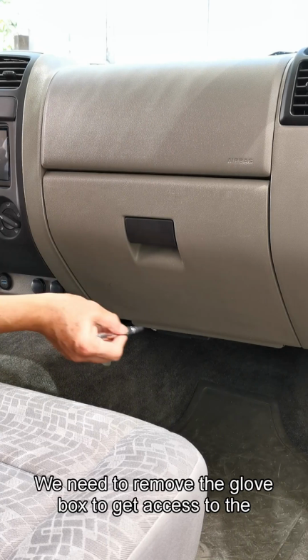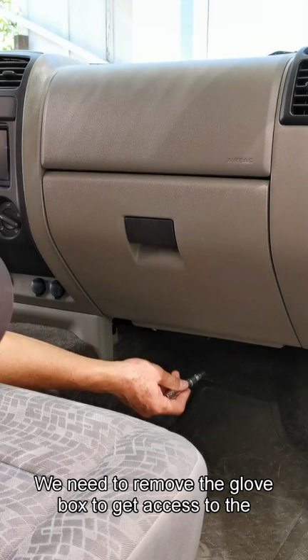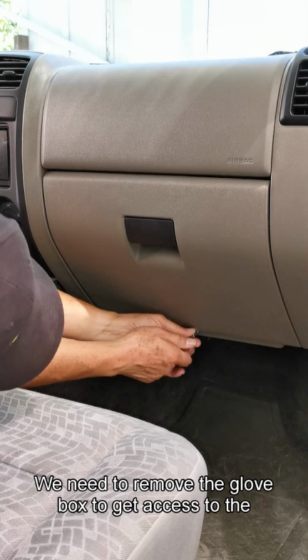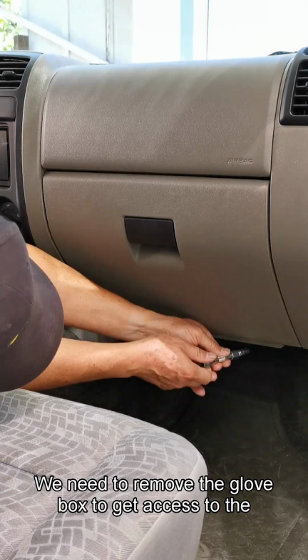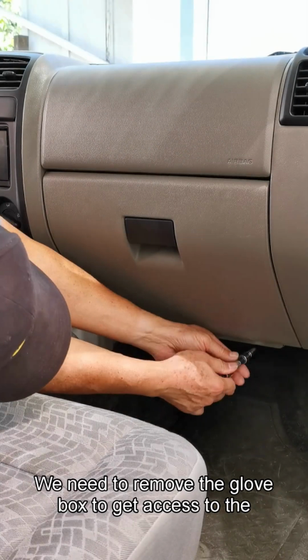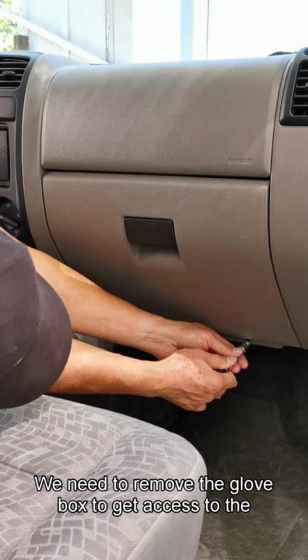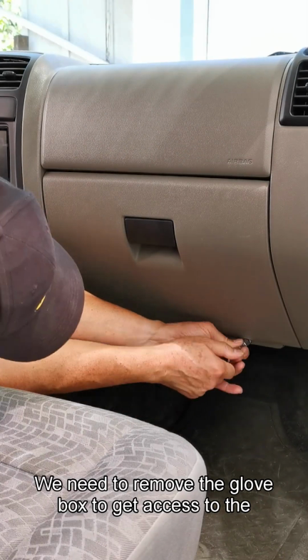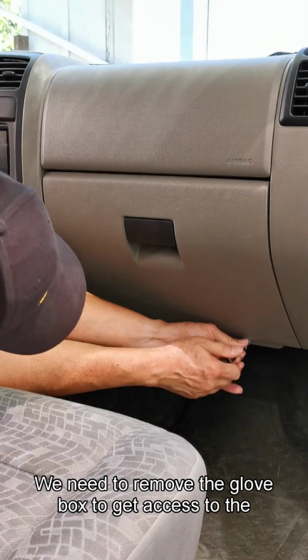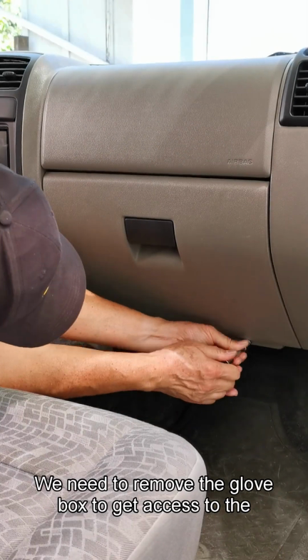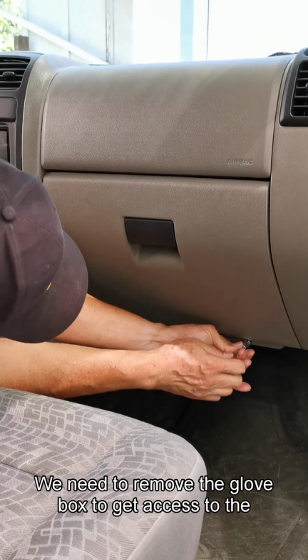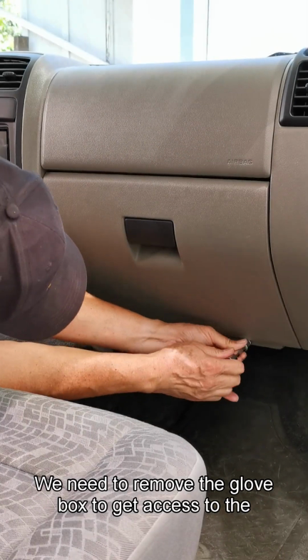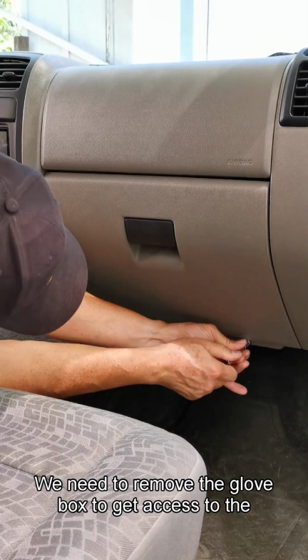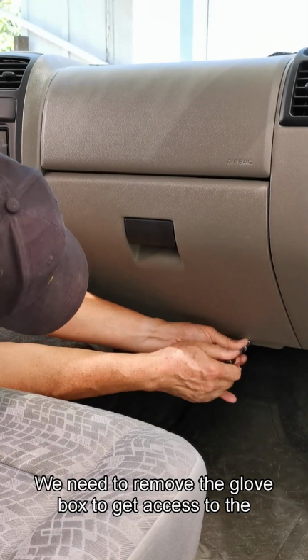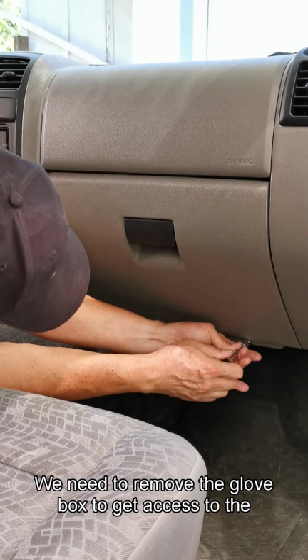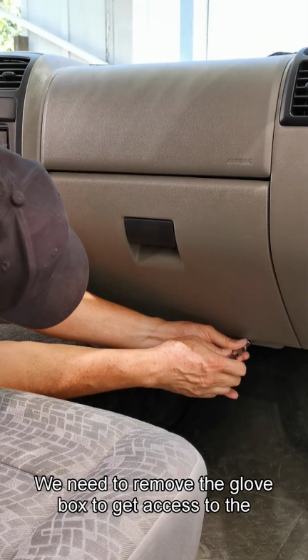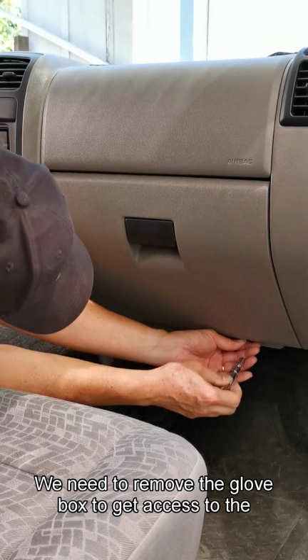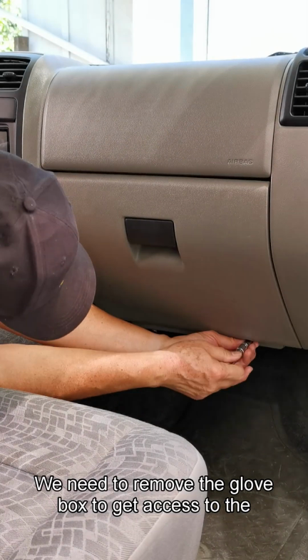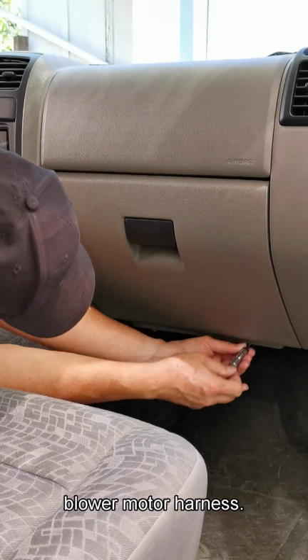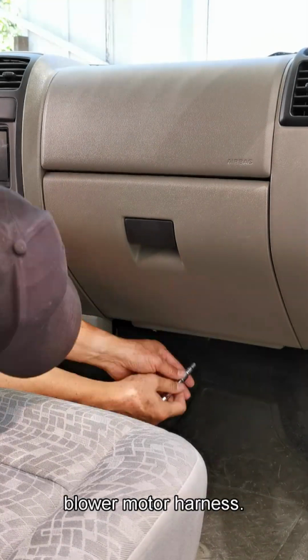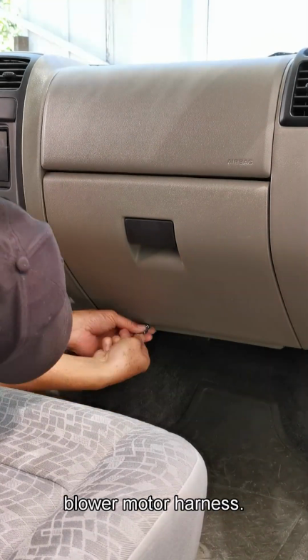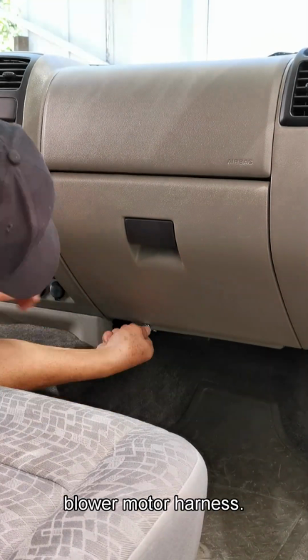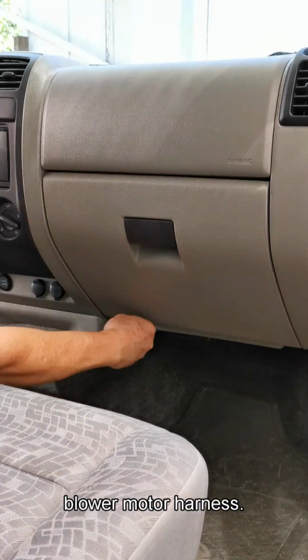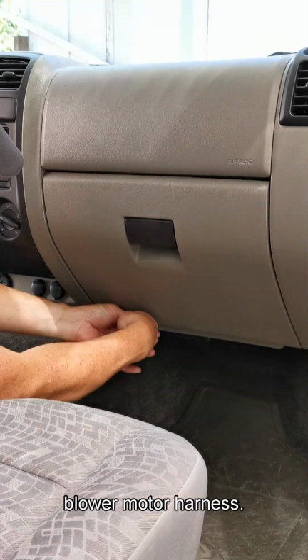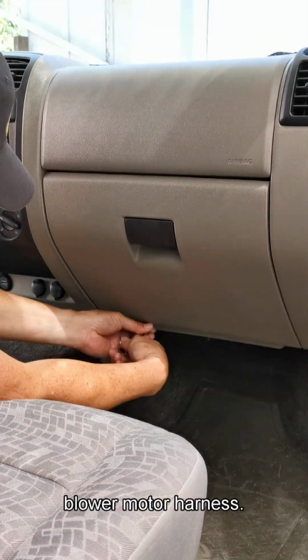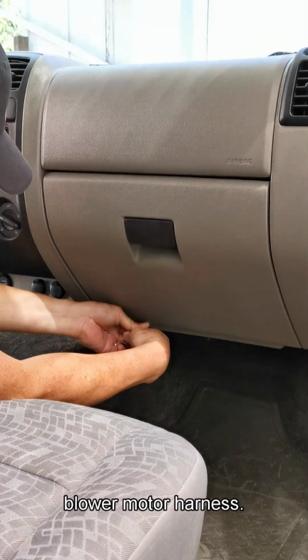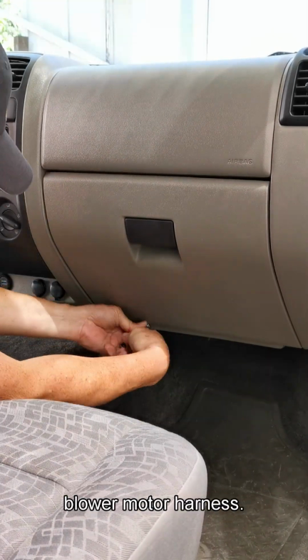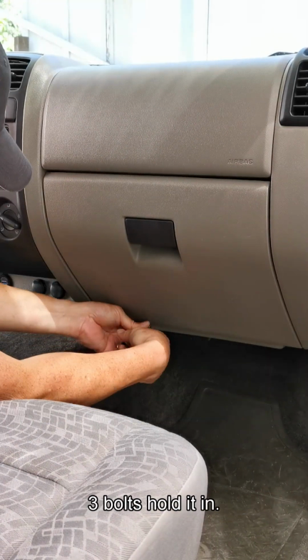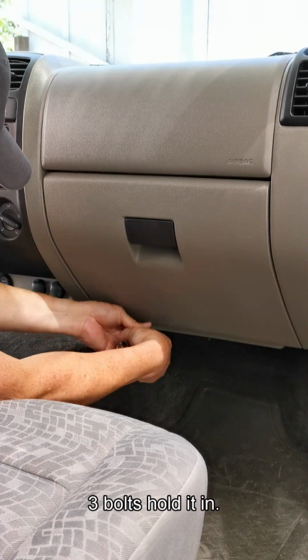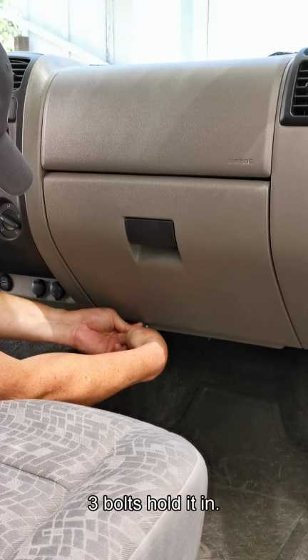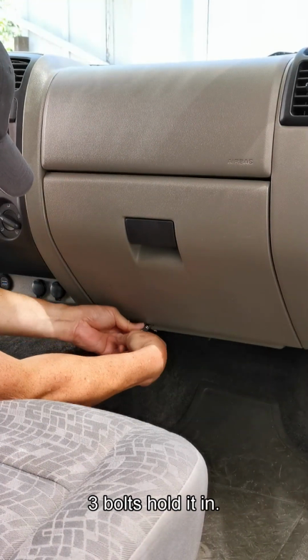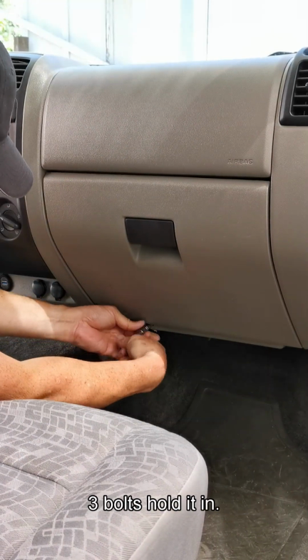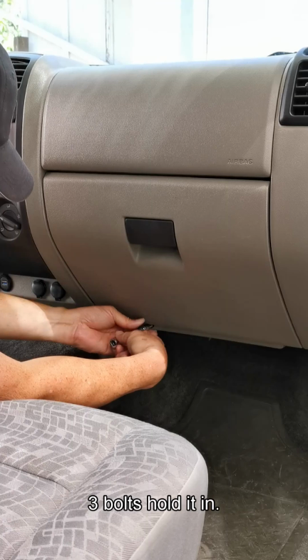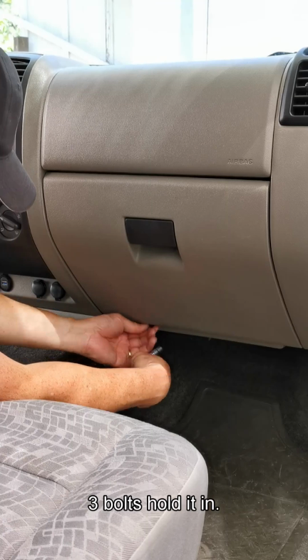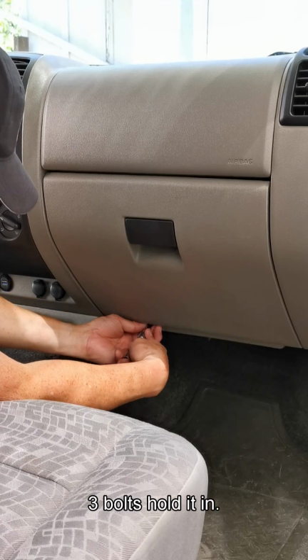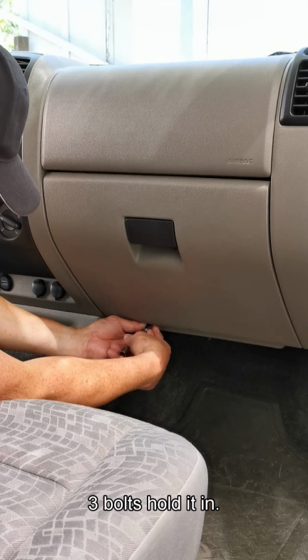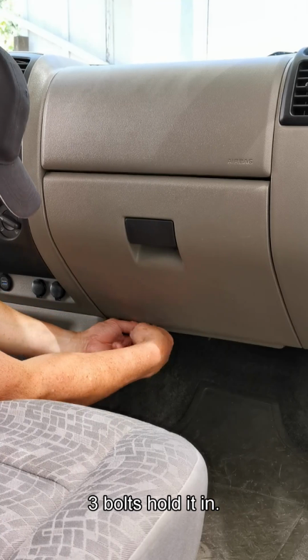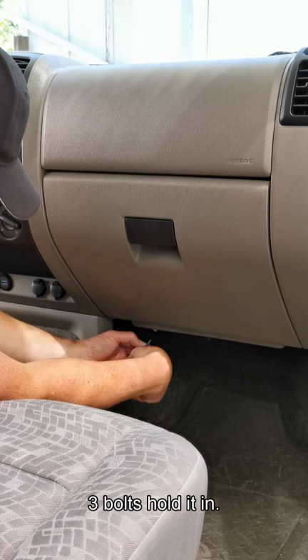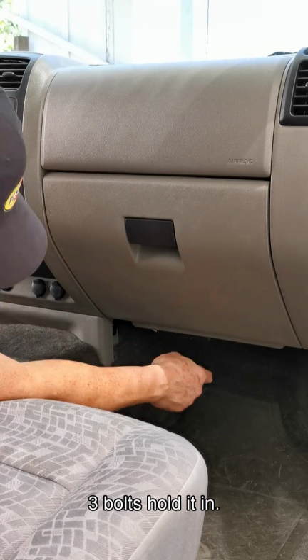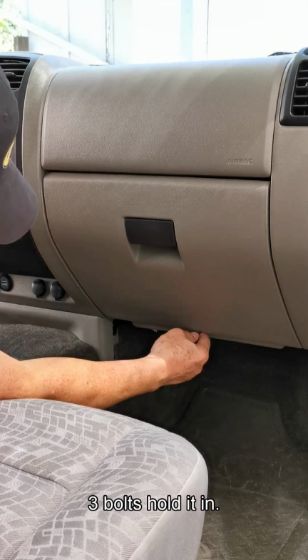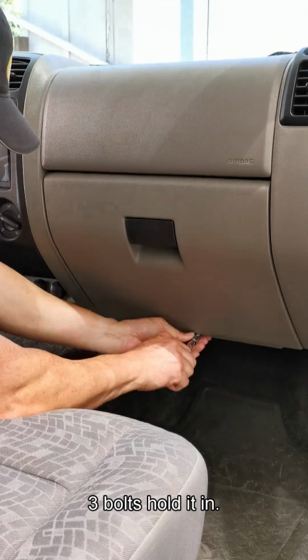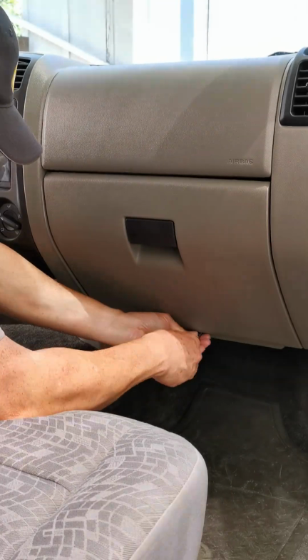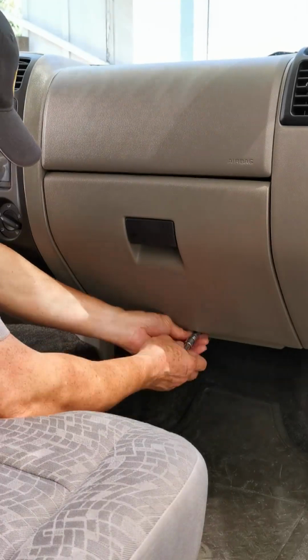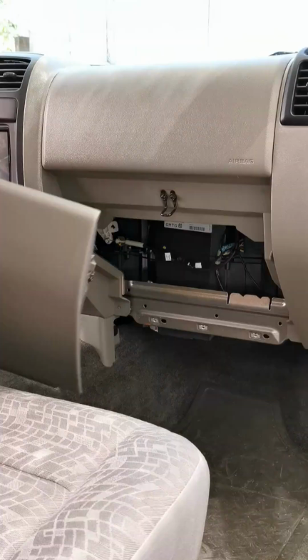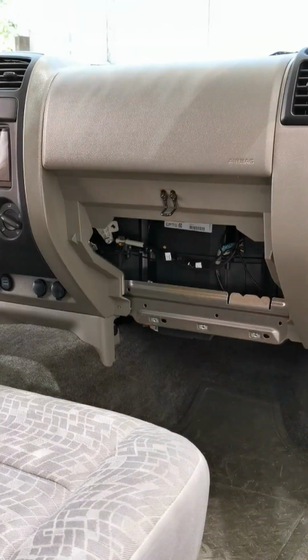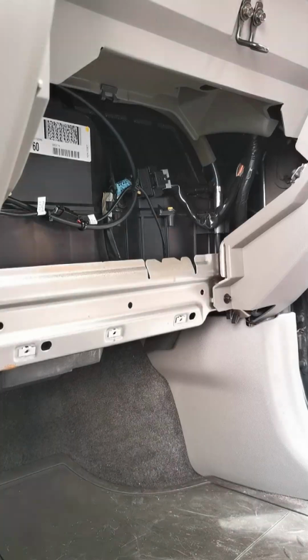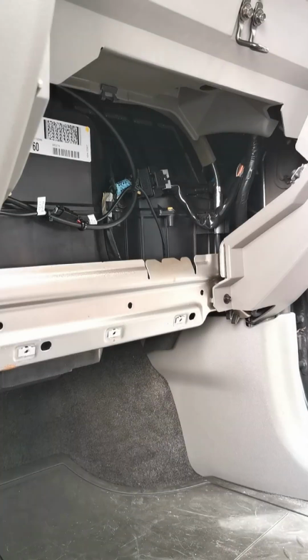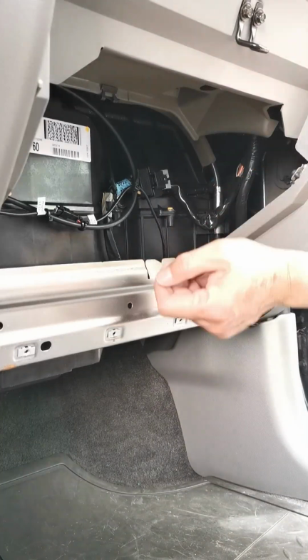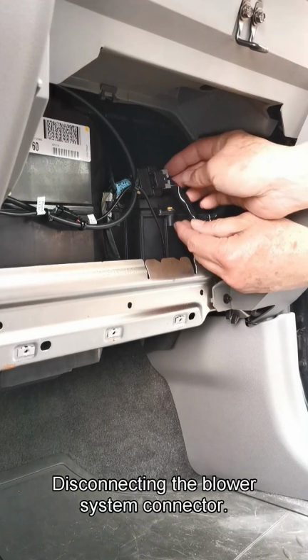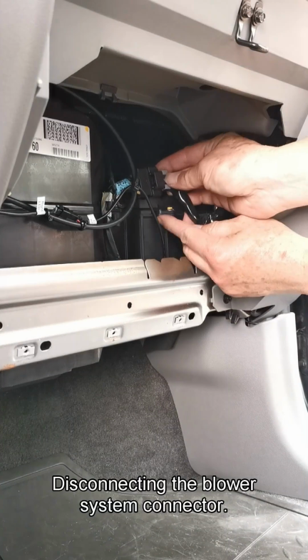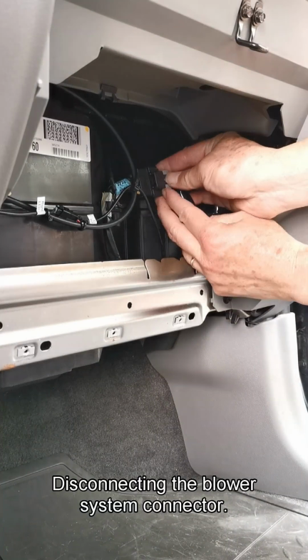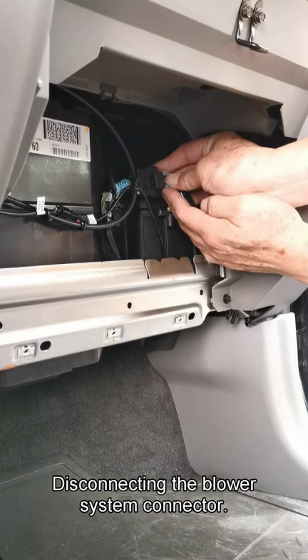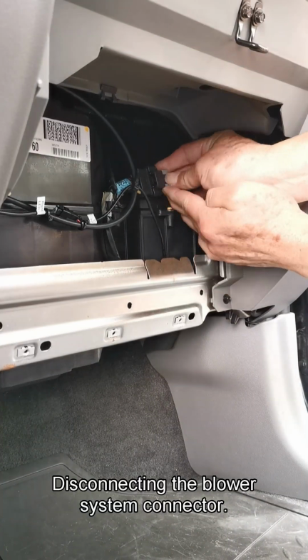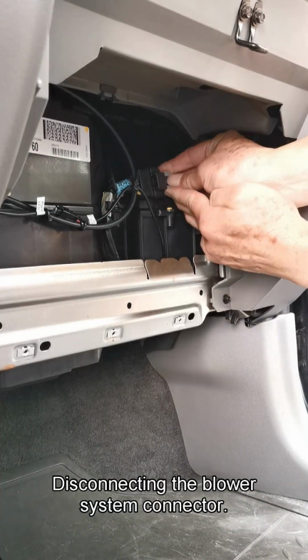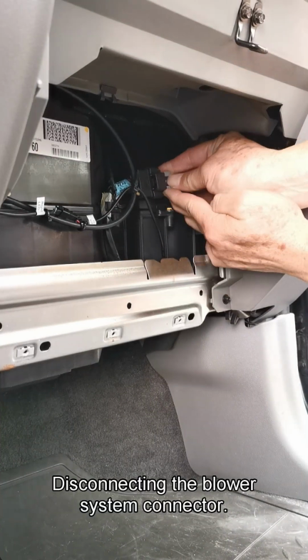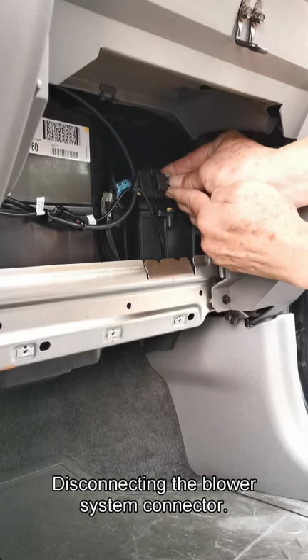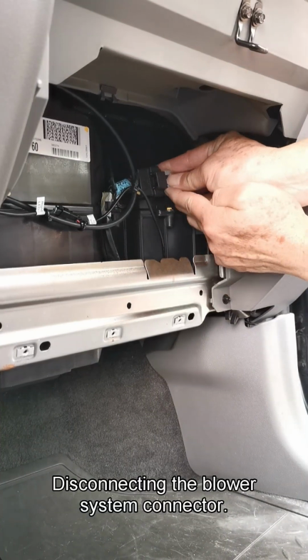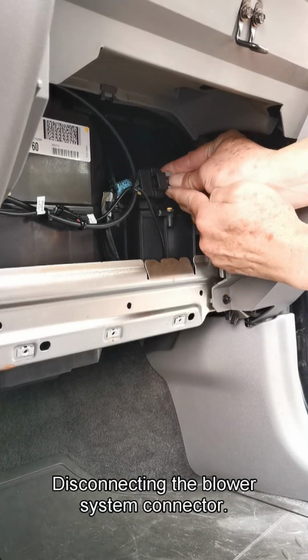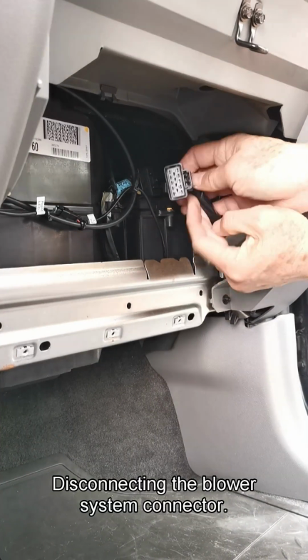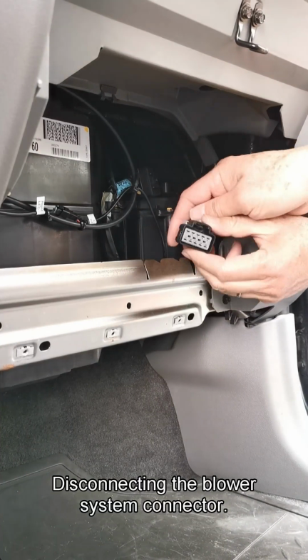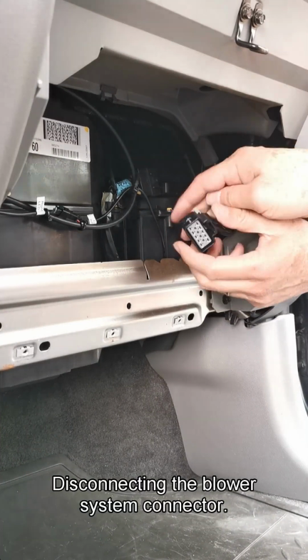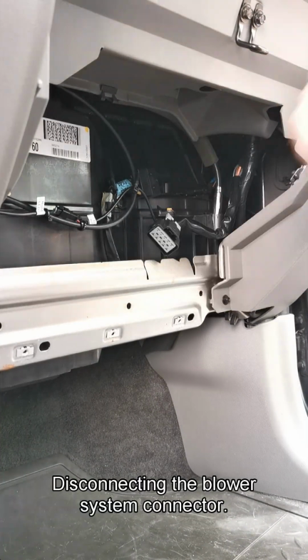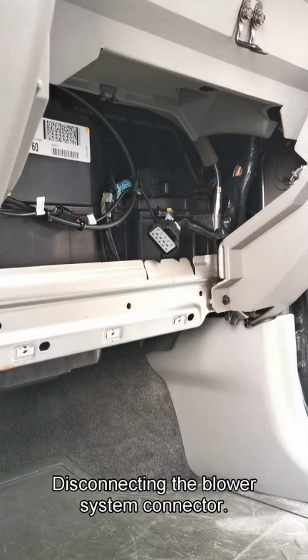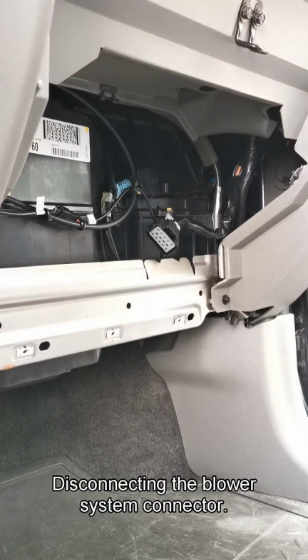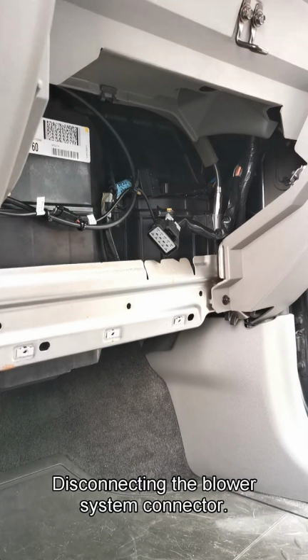We need to remove the glove box to get access to the blower motor harness. Three bolts hold it in. Then we disconnect the blower system connector.